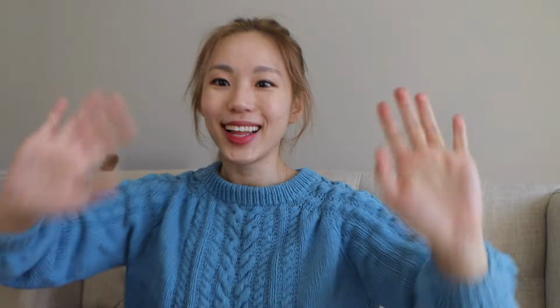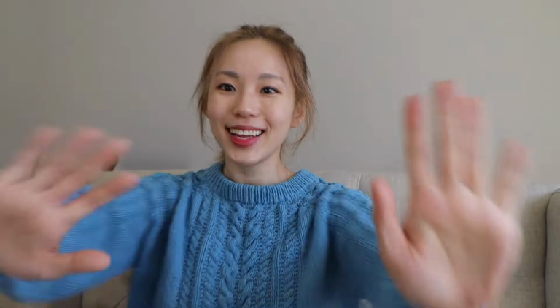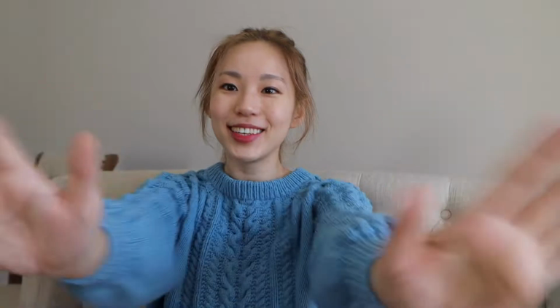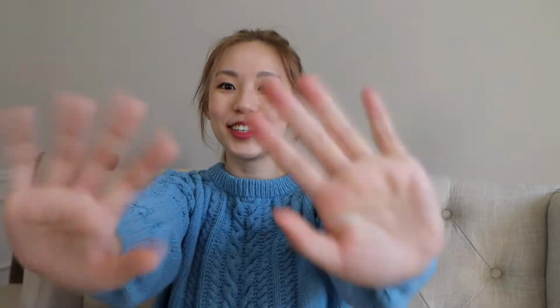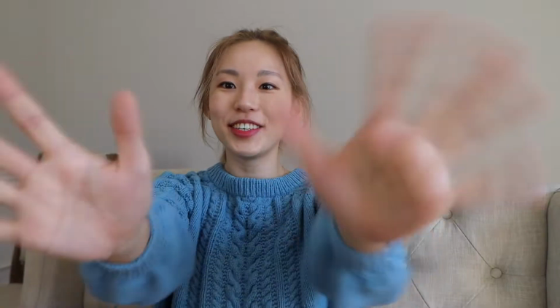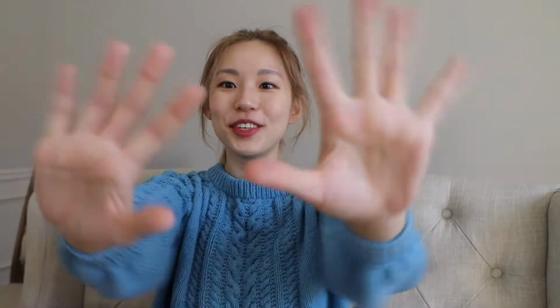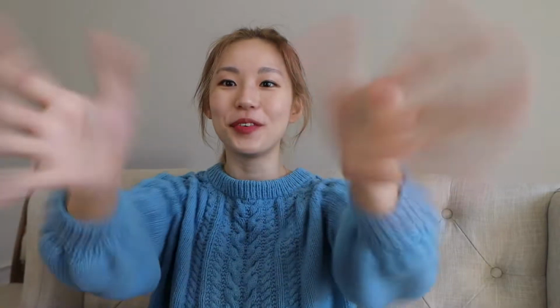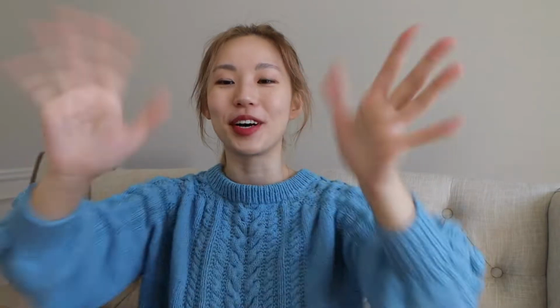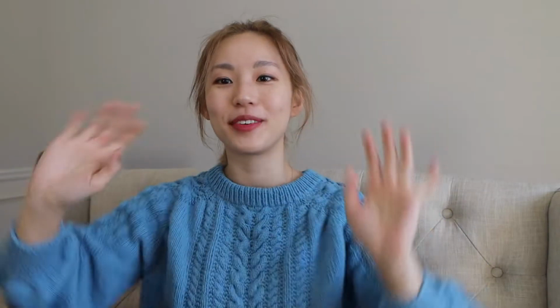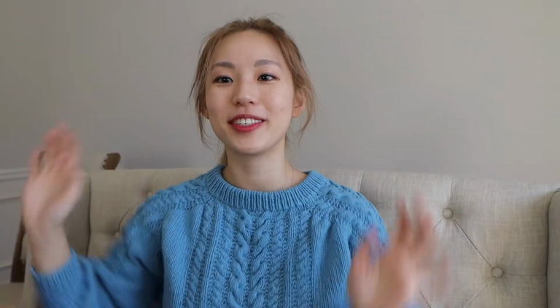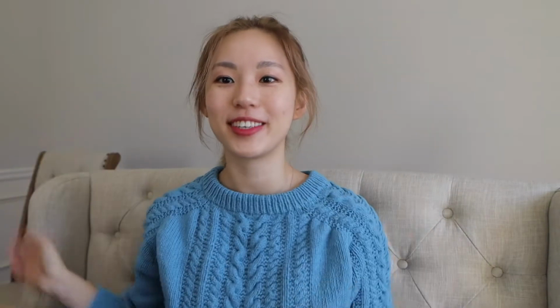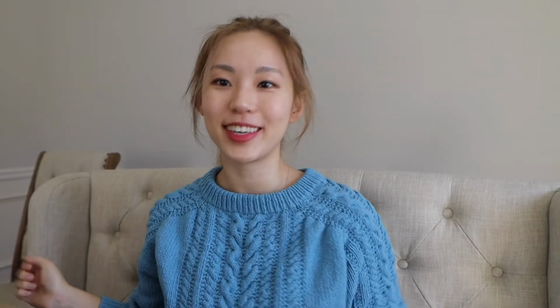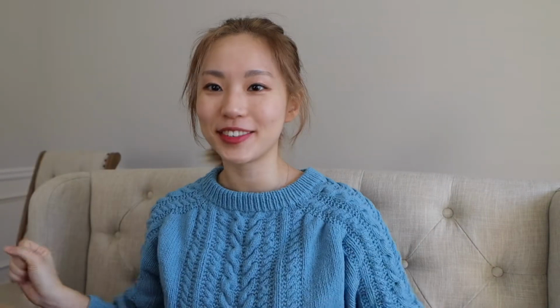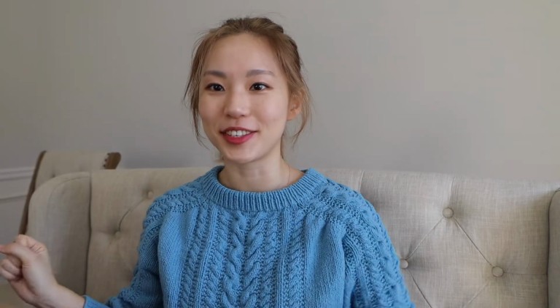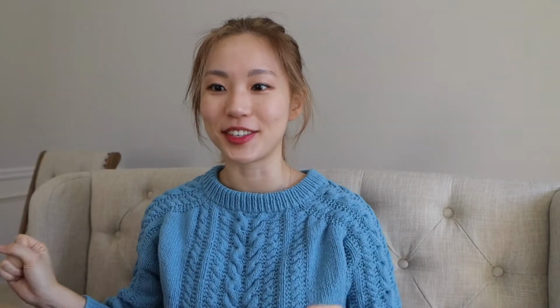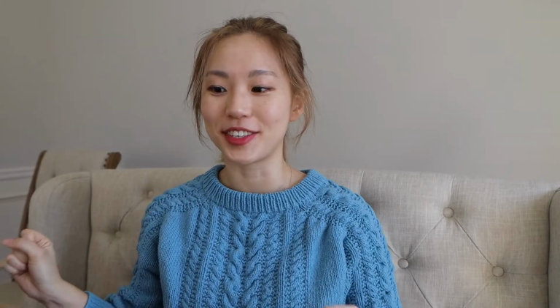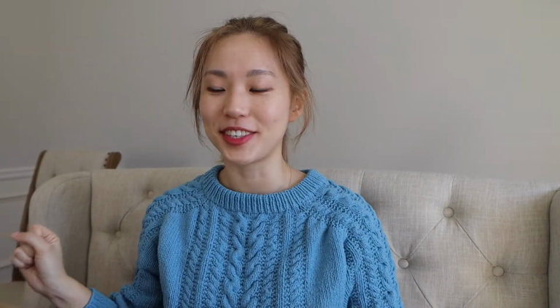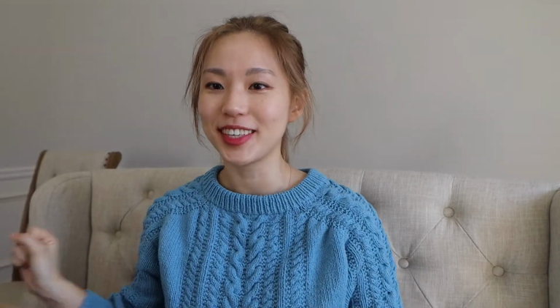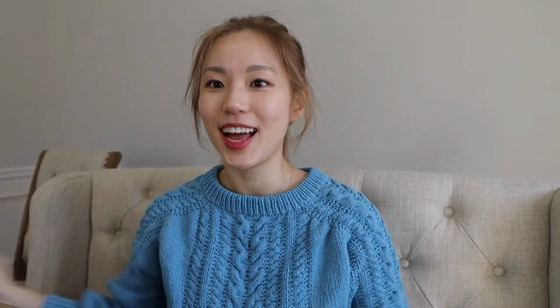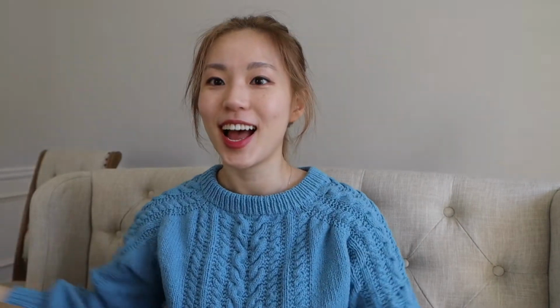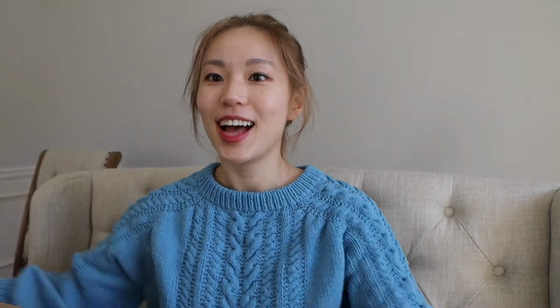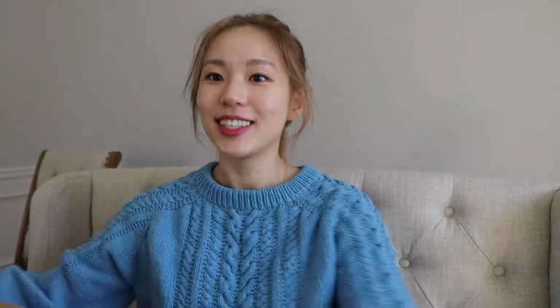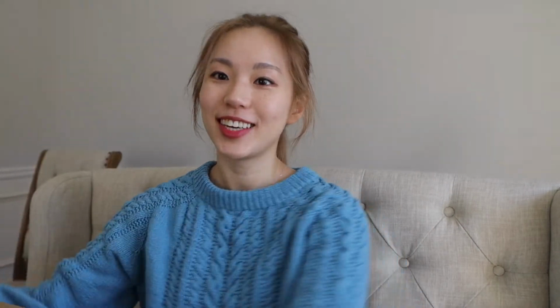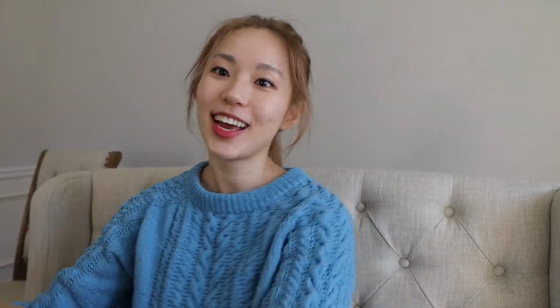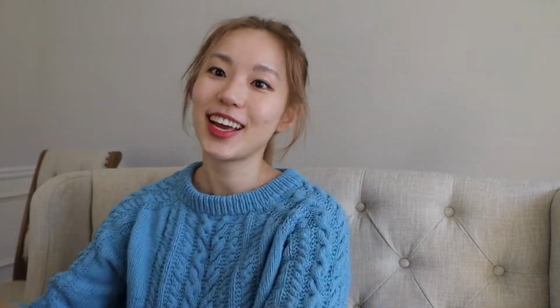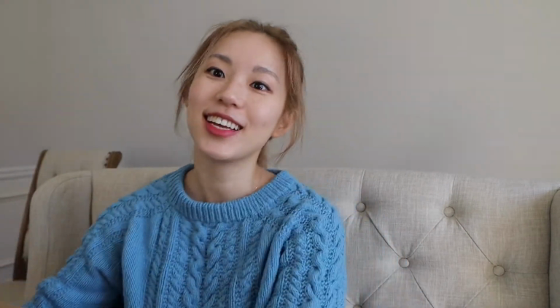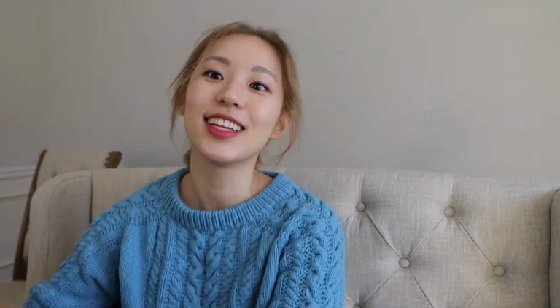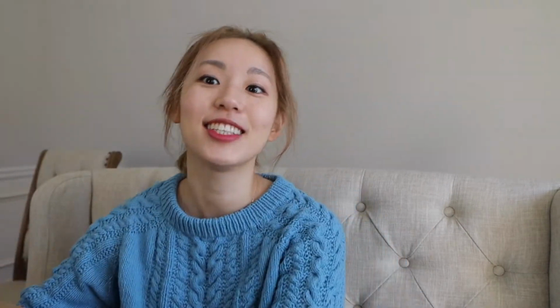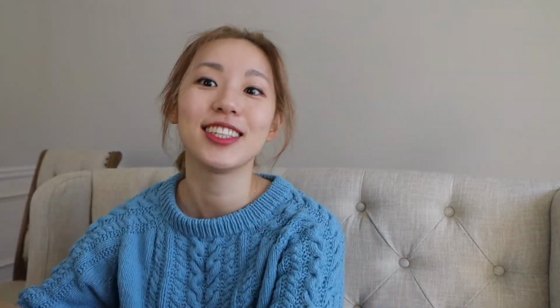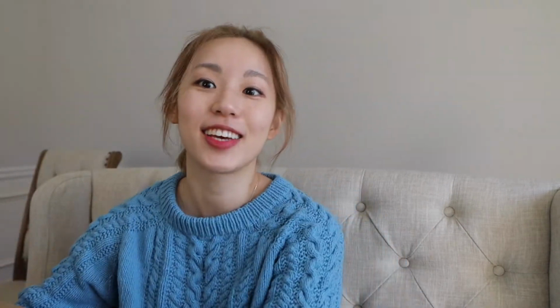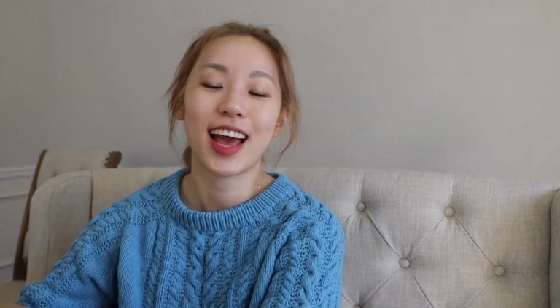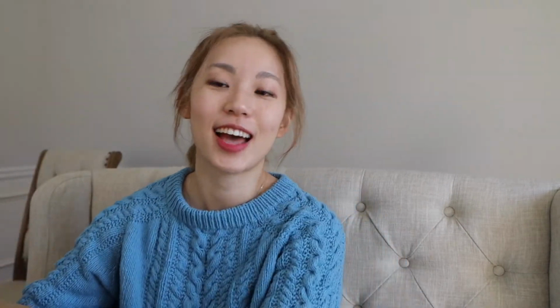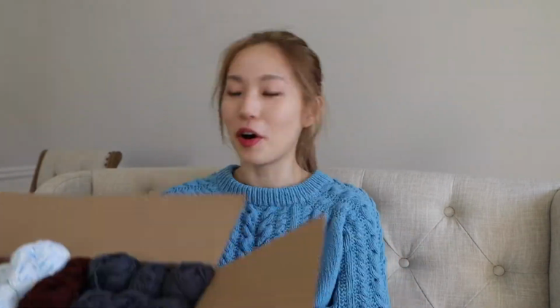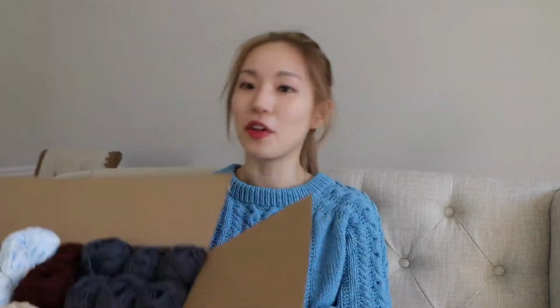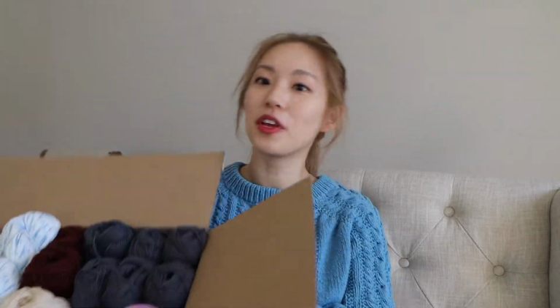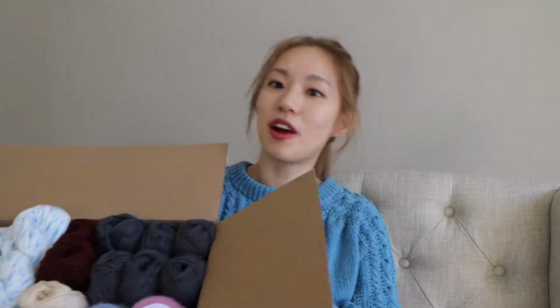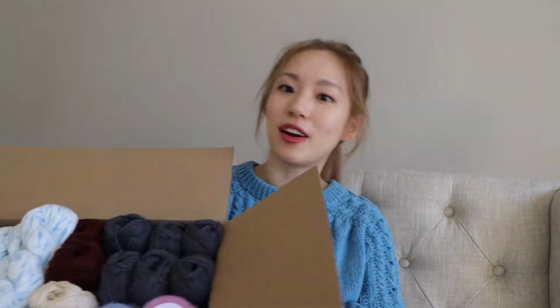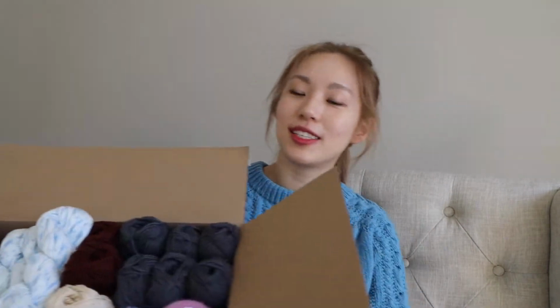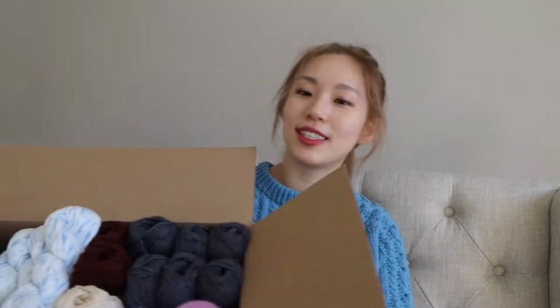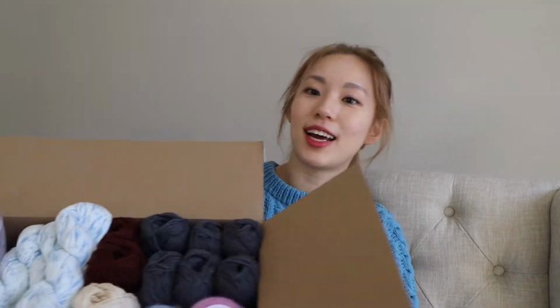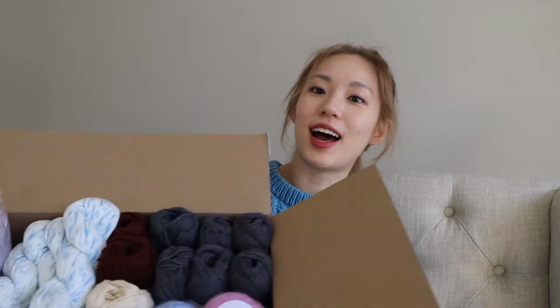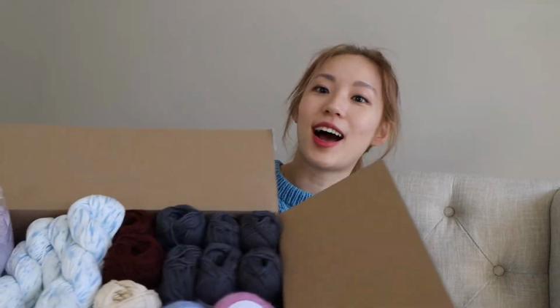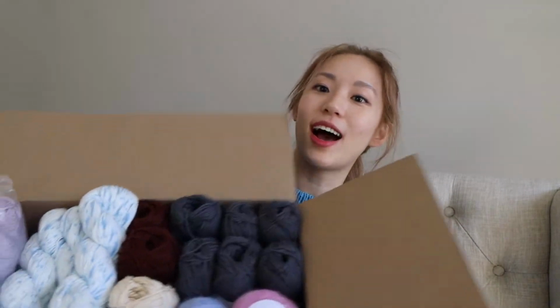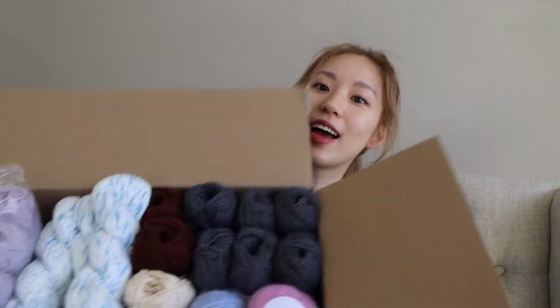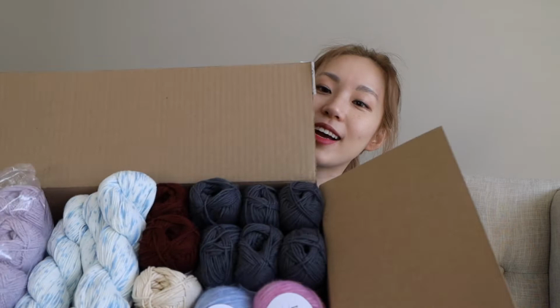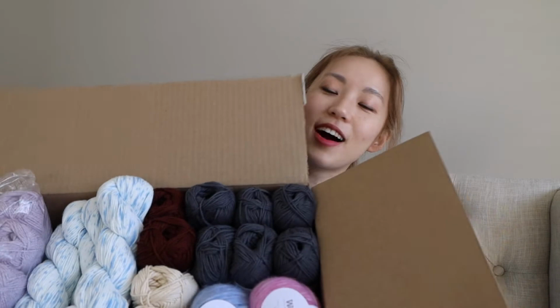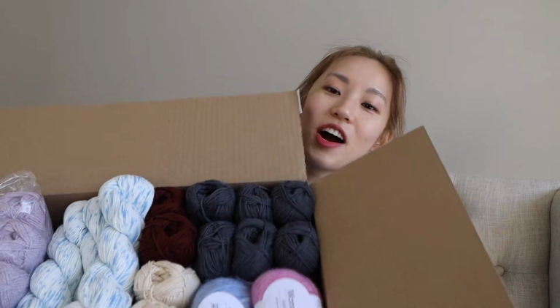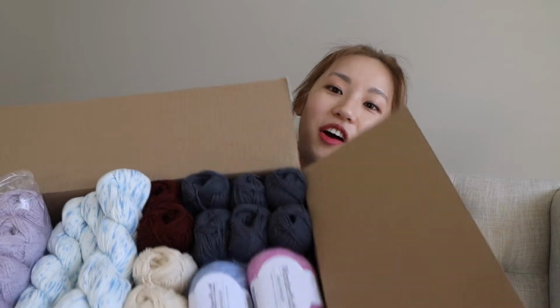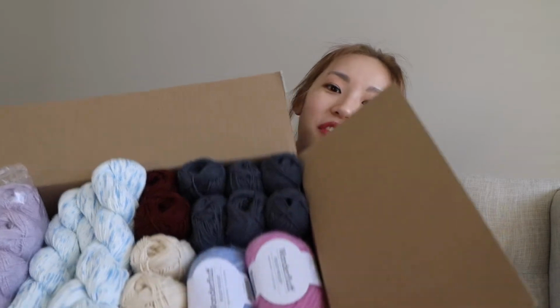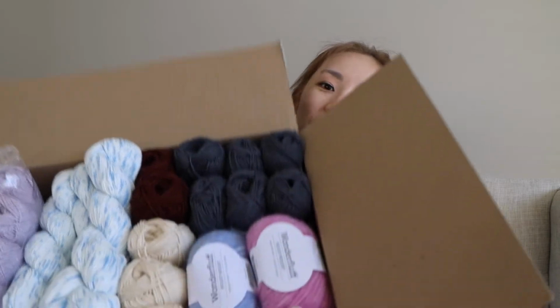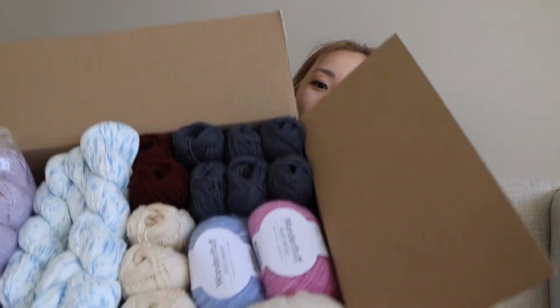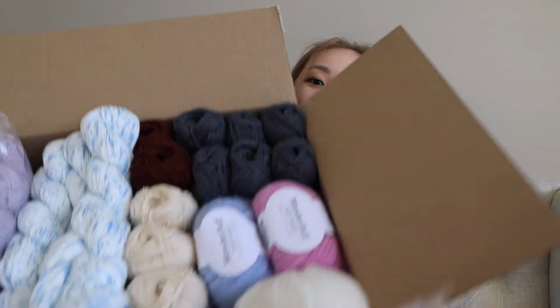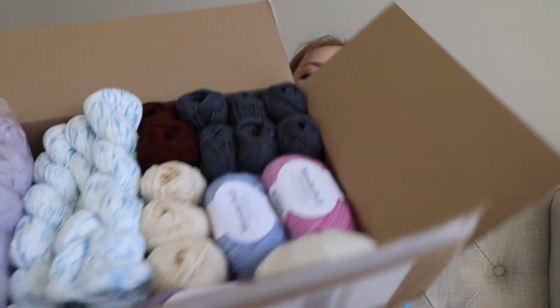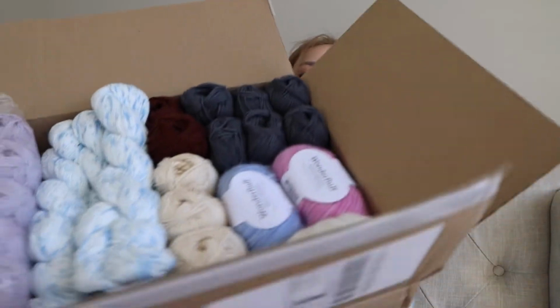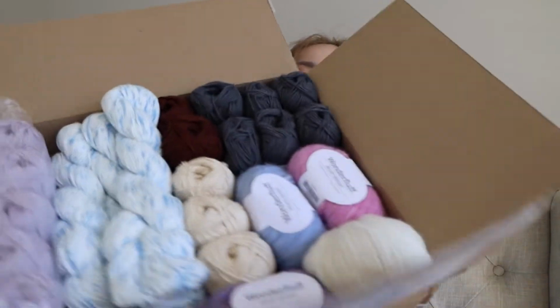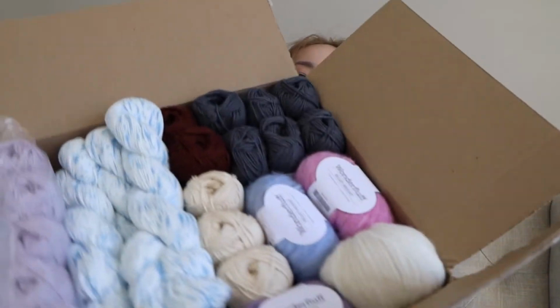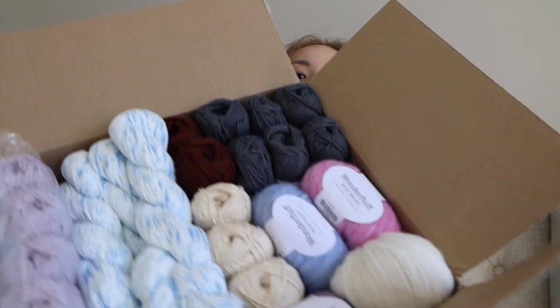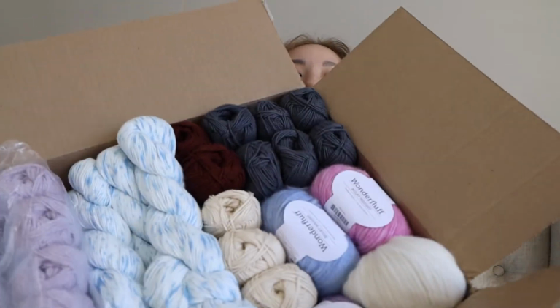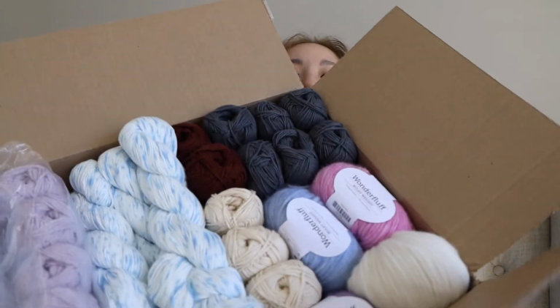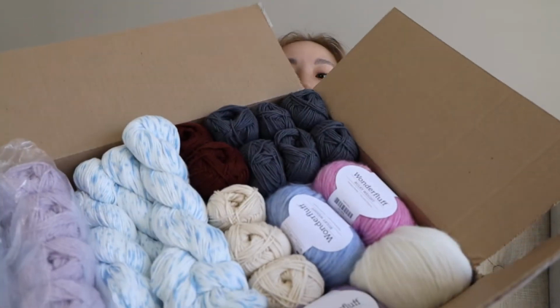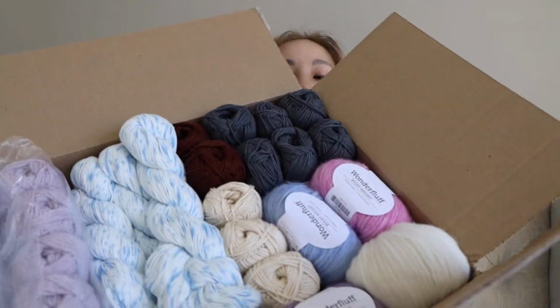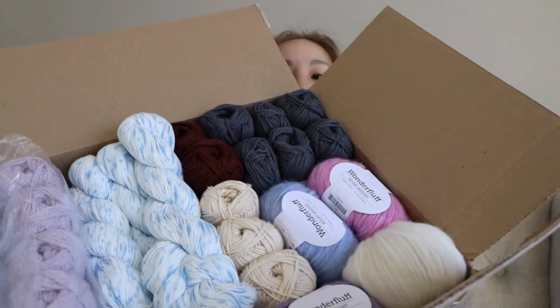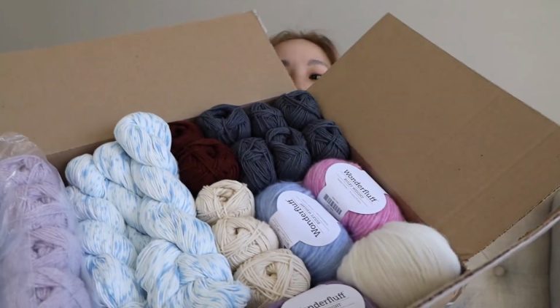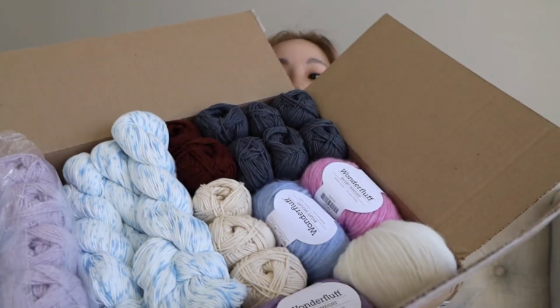Hello! Welcome to Creative Sondog. Today let's look at all the yarns that I got for my birthday from Knit Picks.